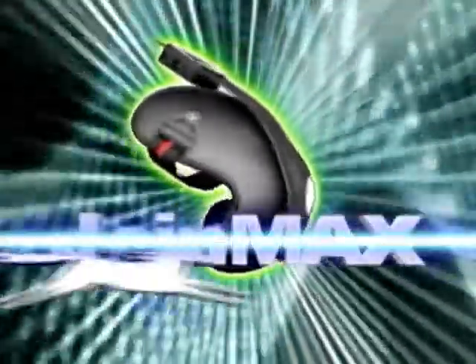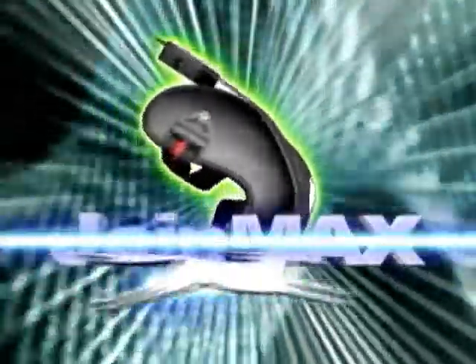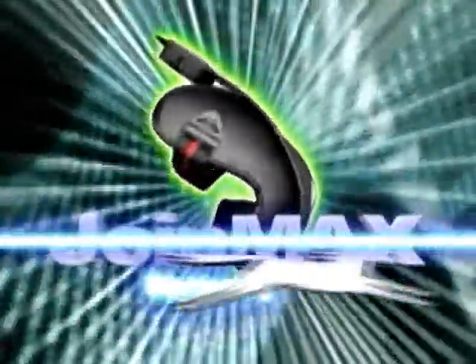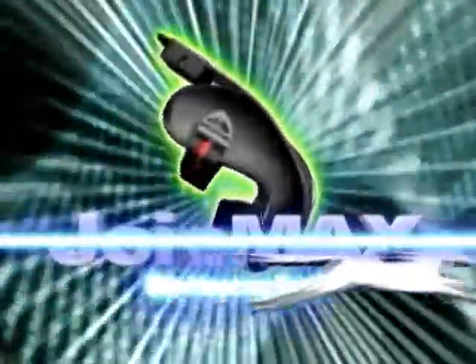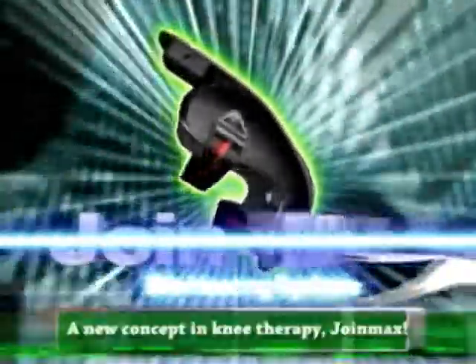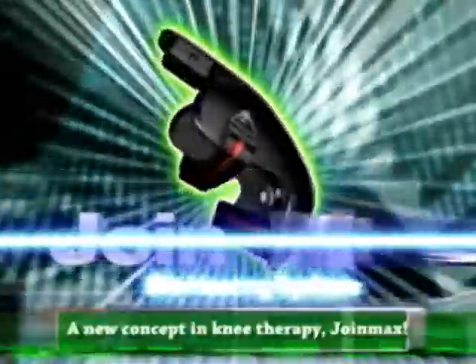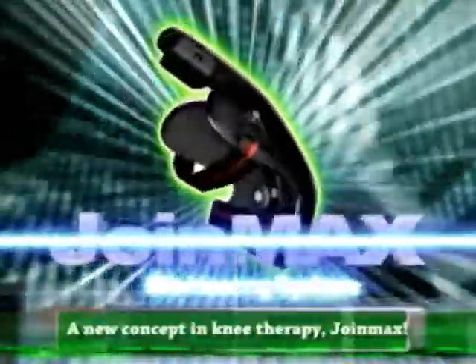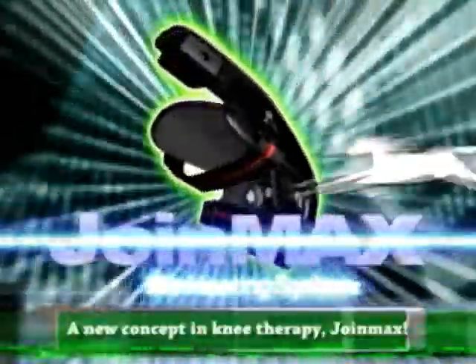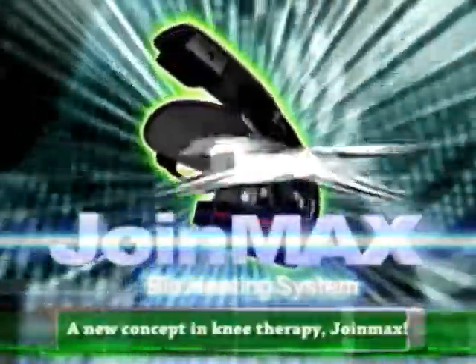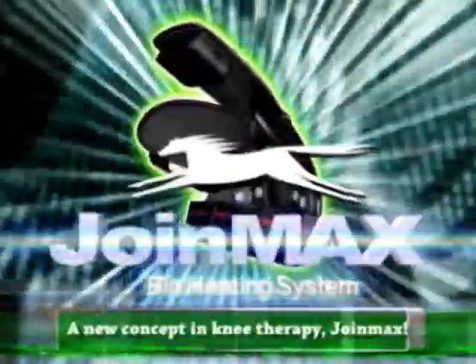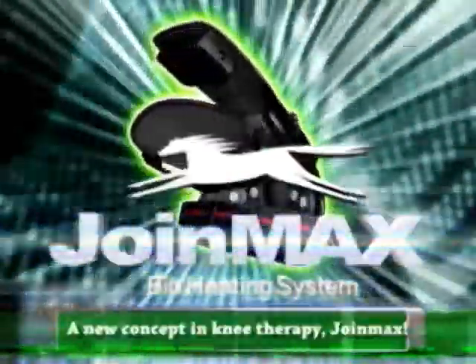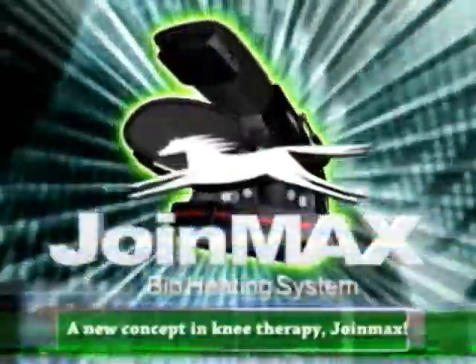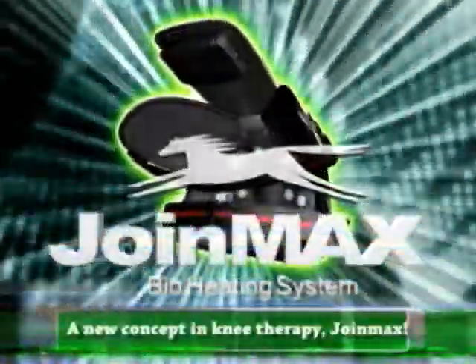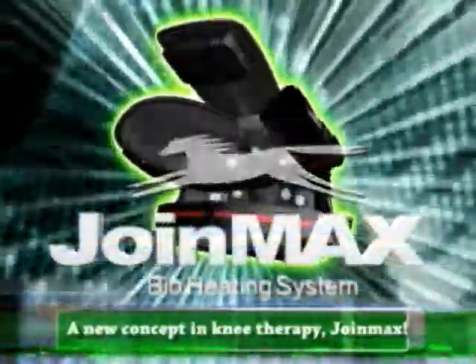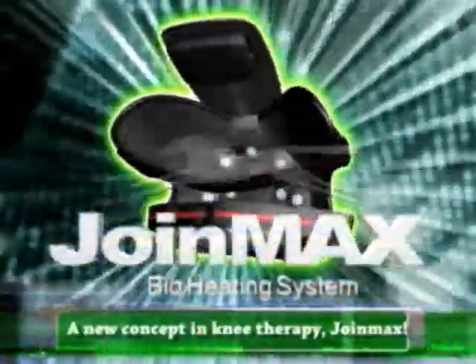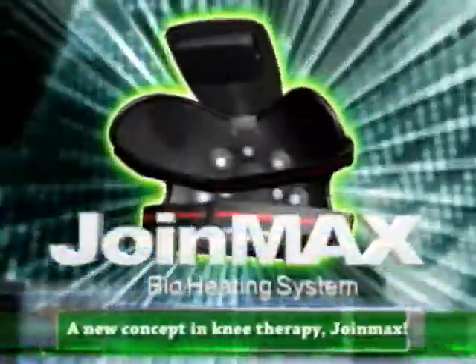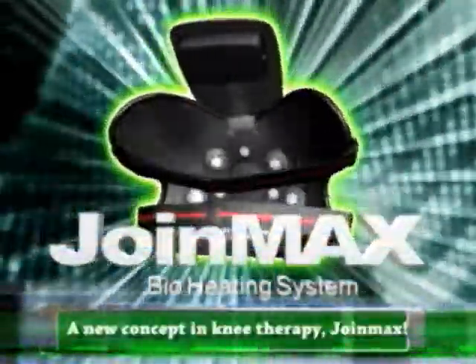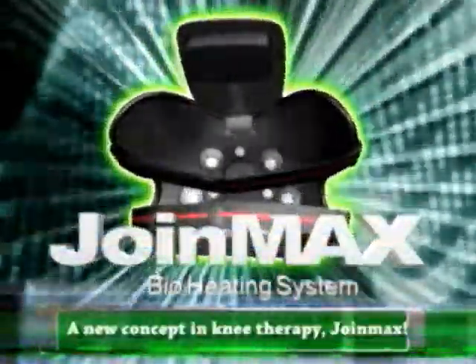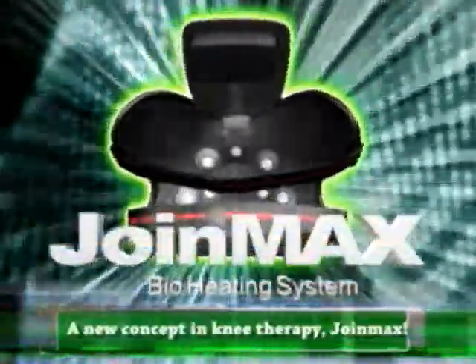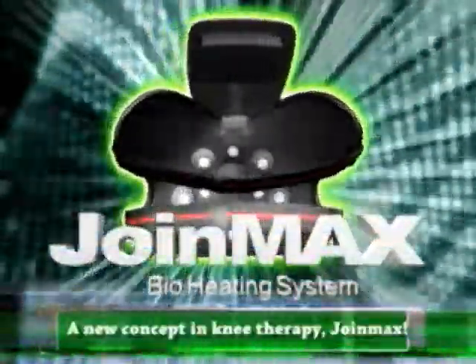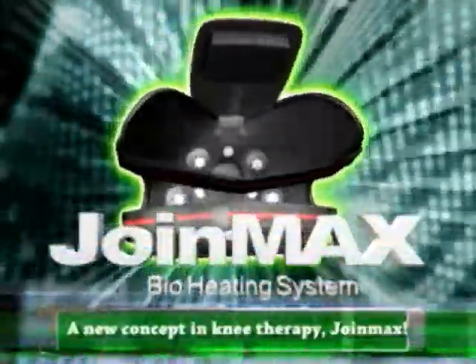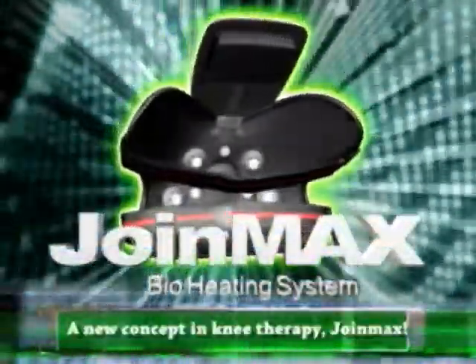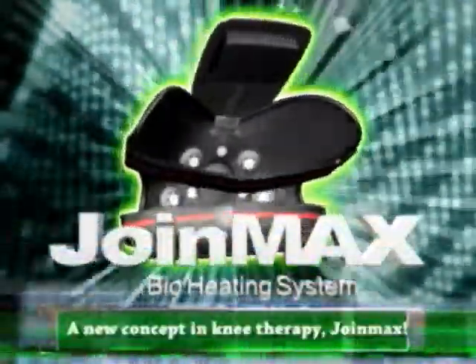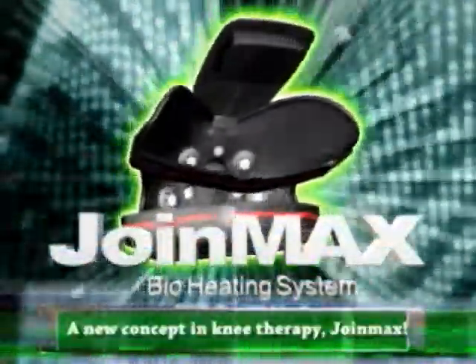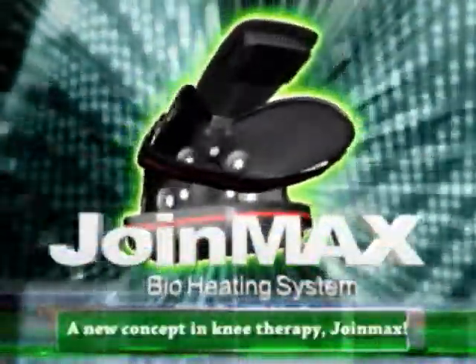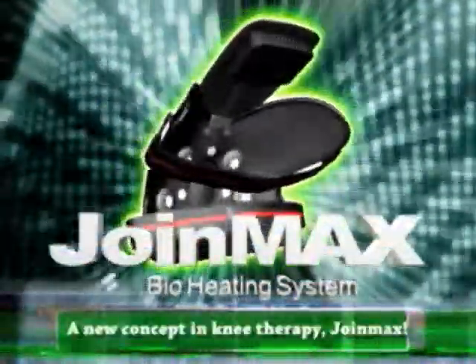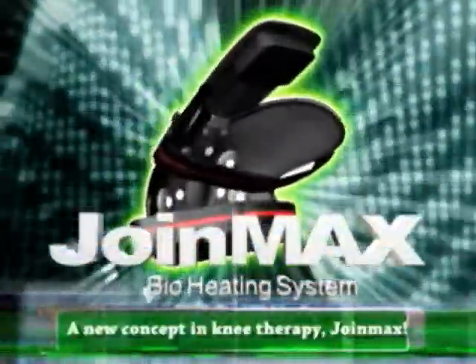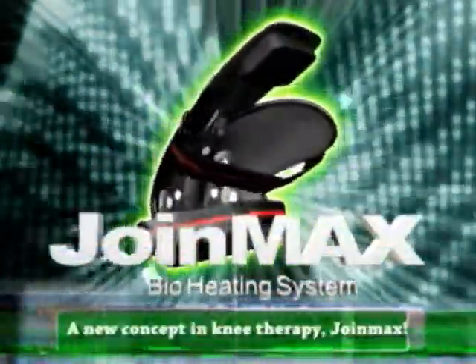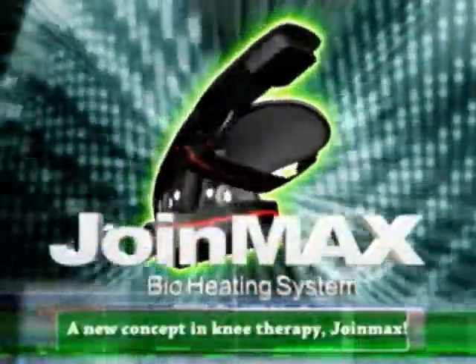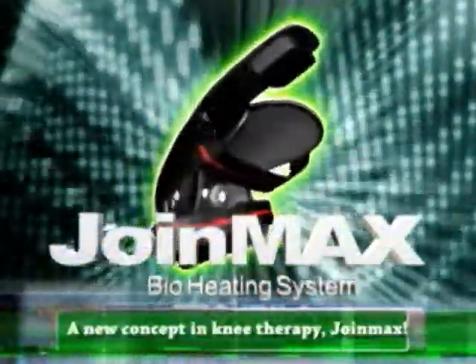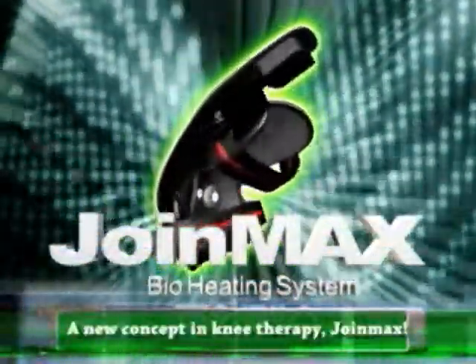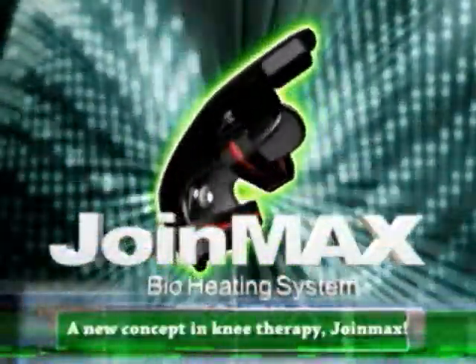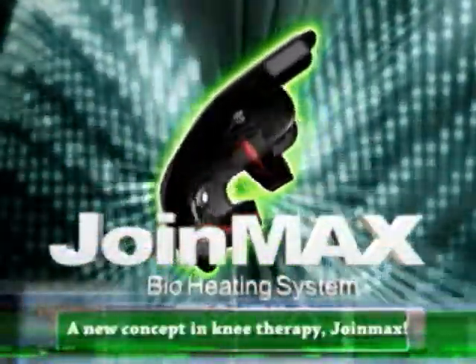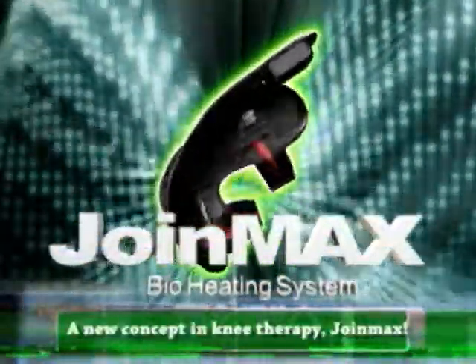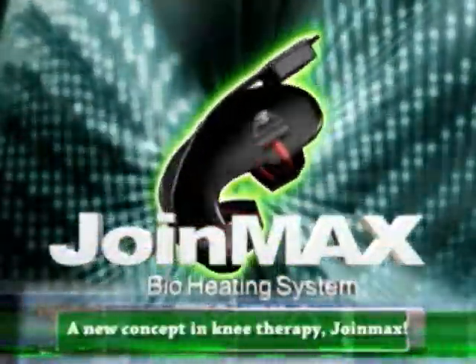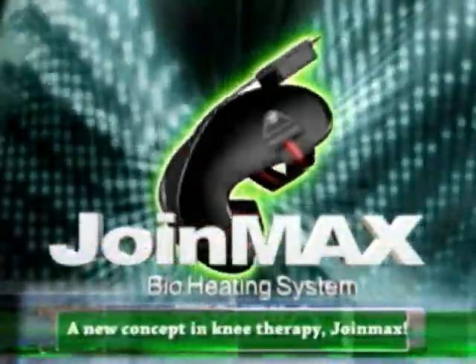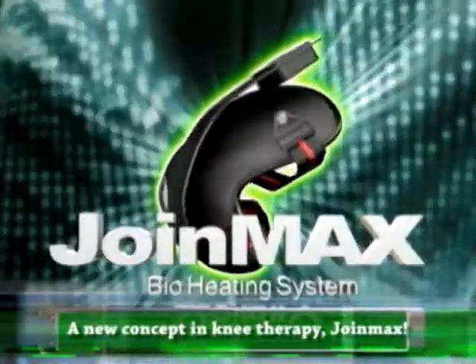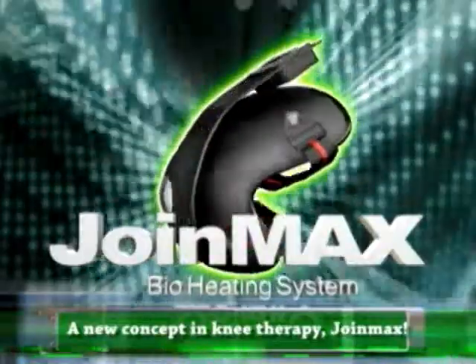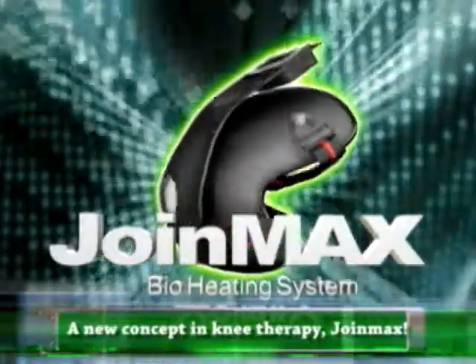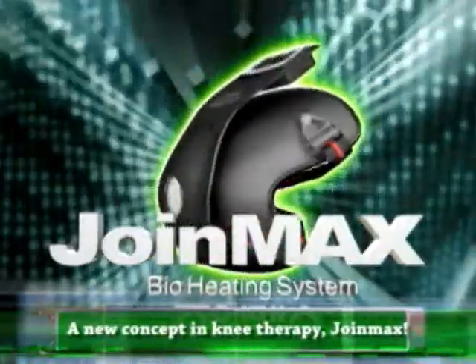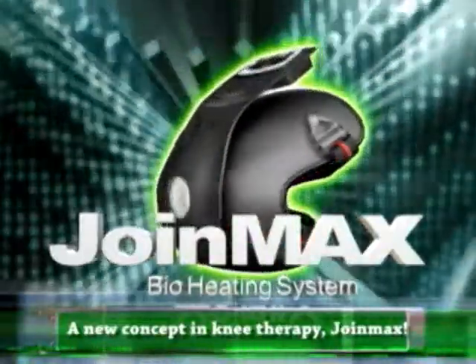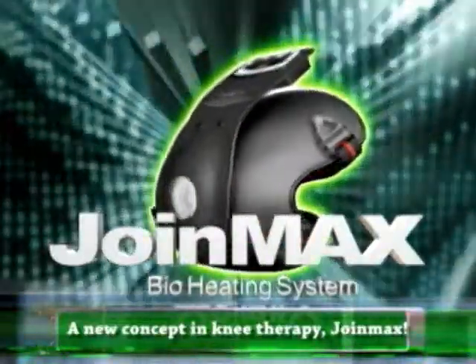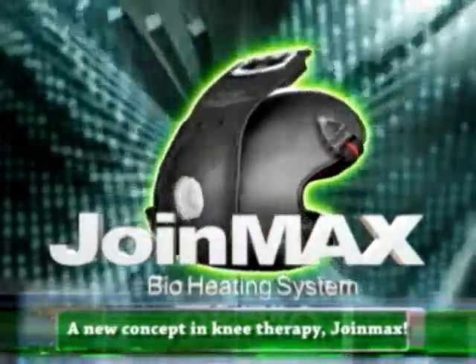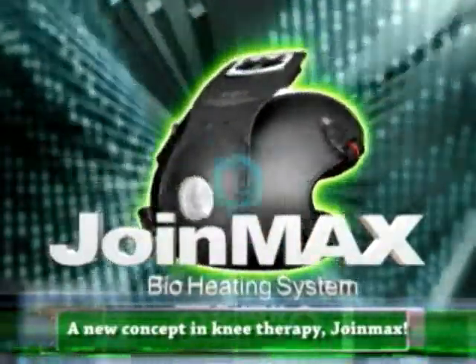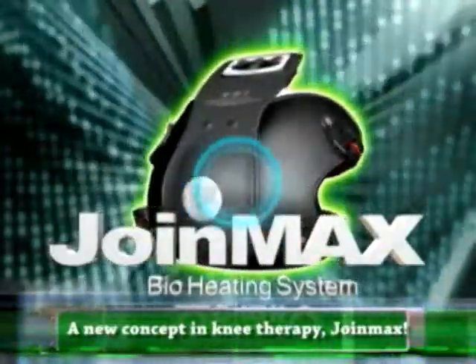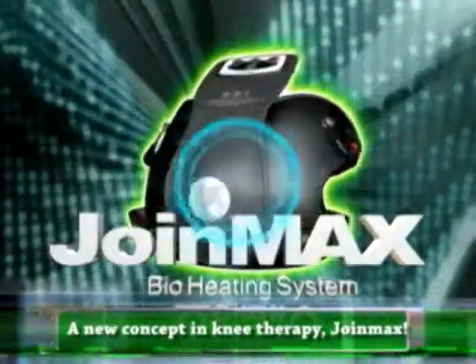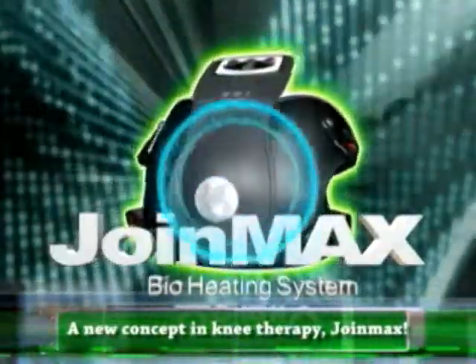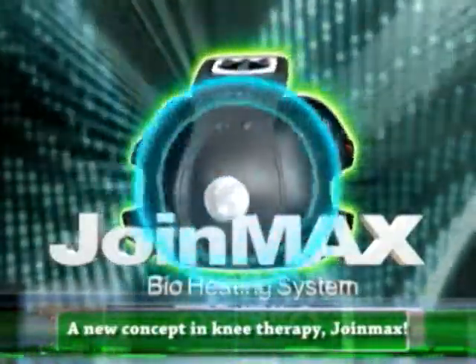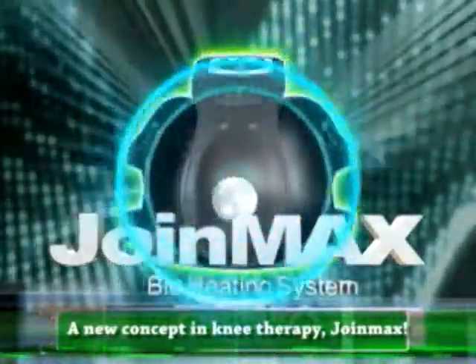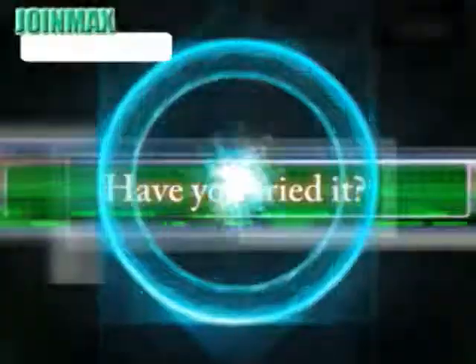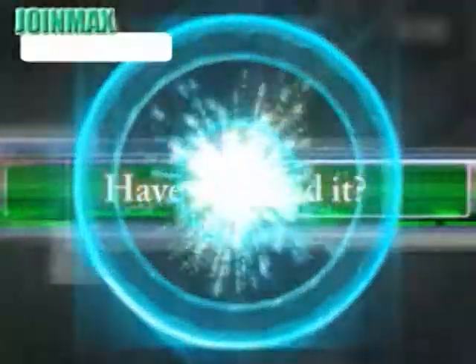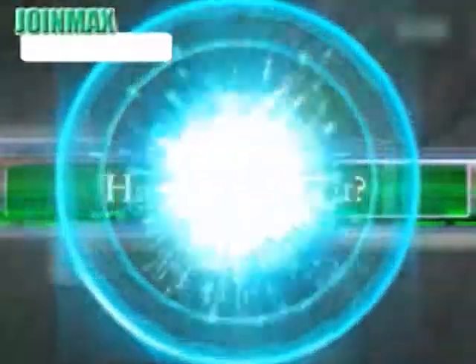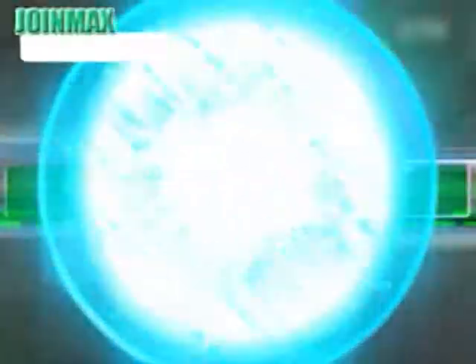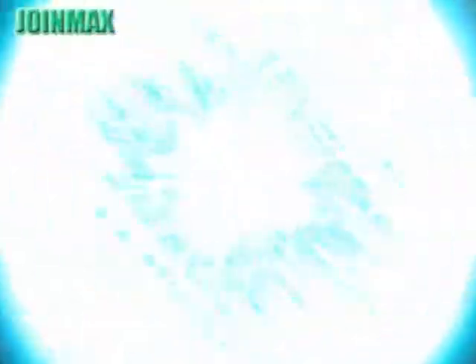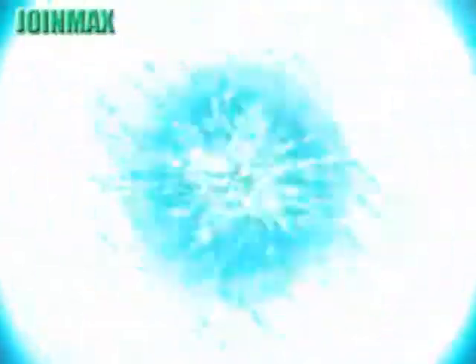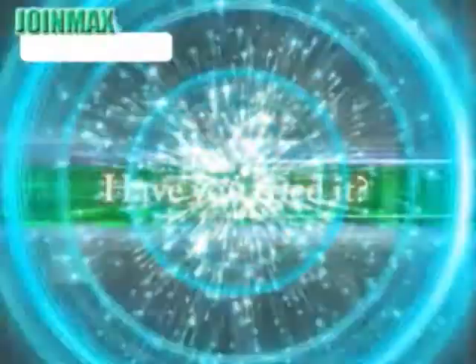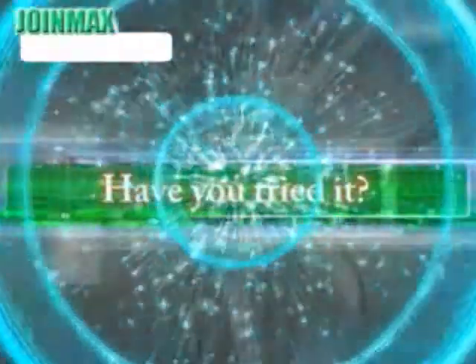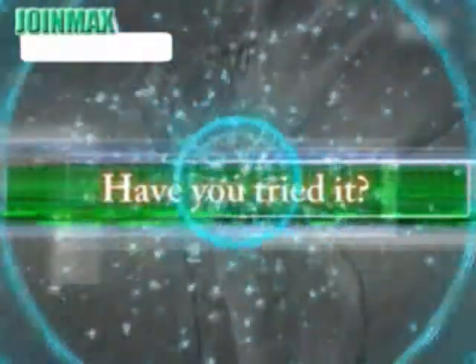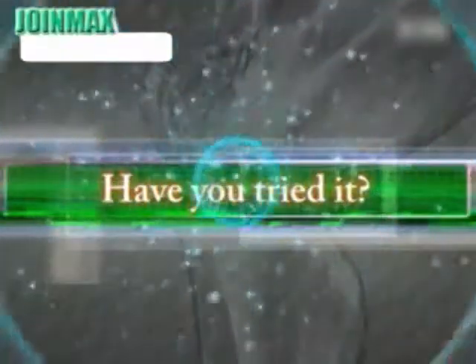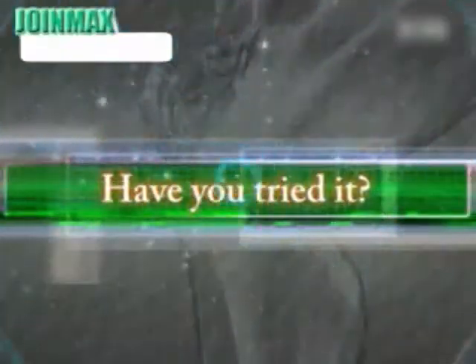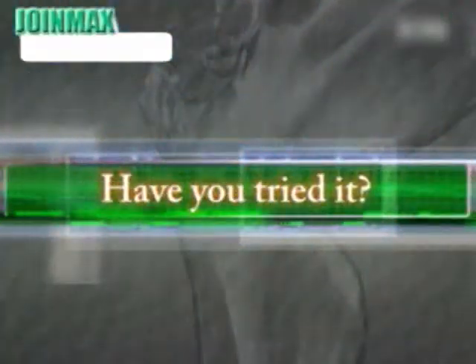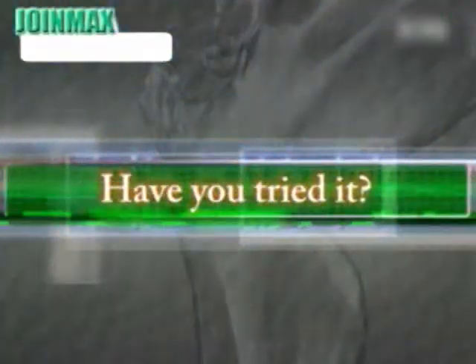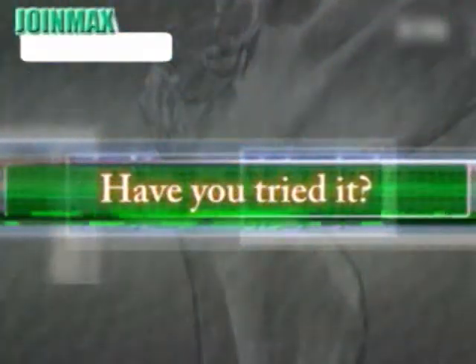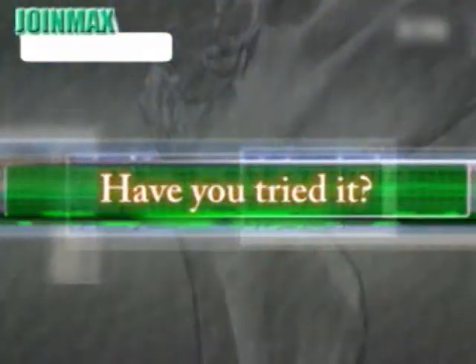A new concept in knee therapy! Join Max! Have you tried it?